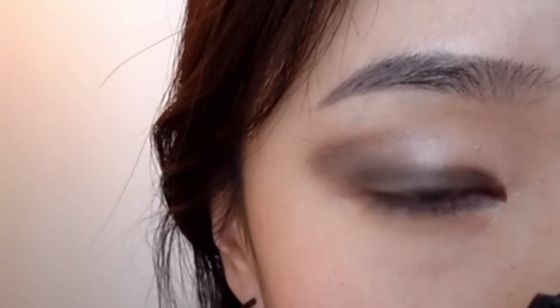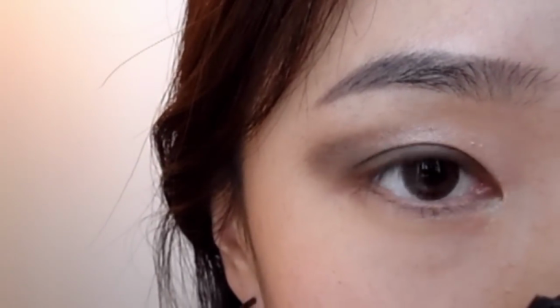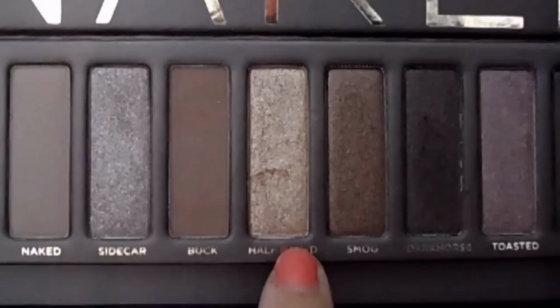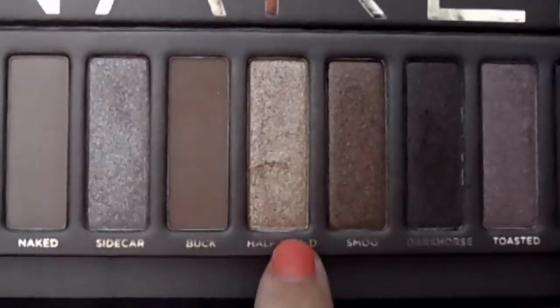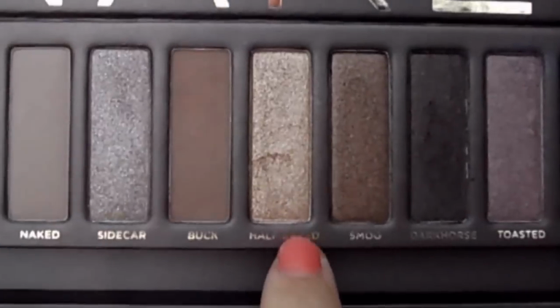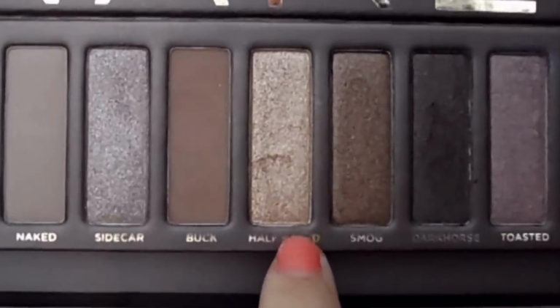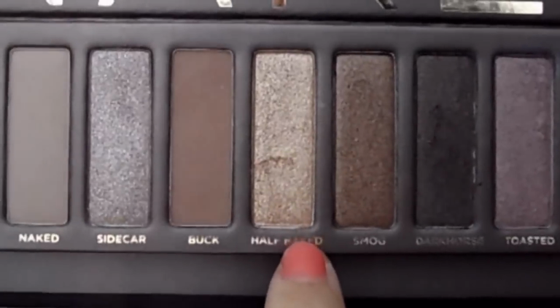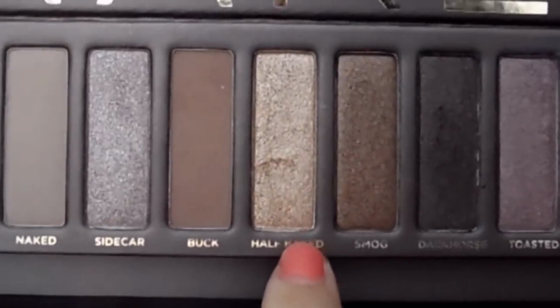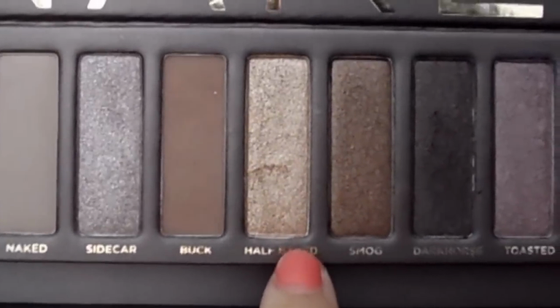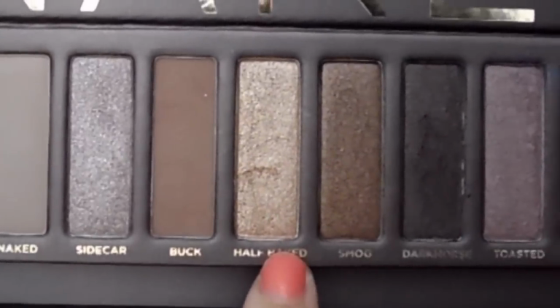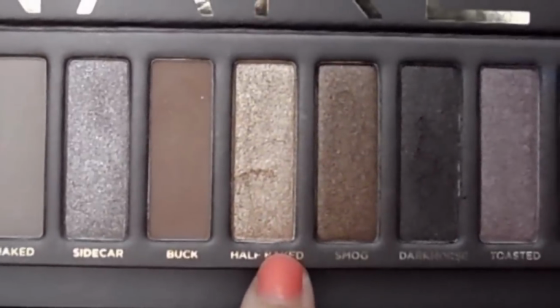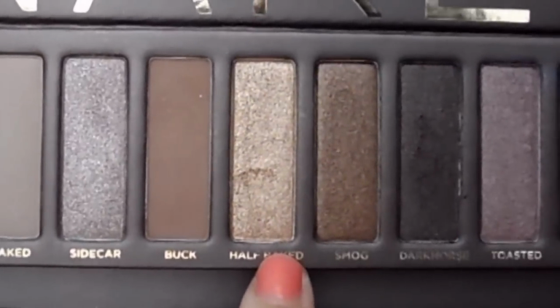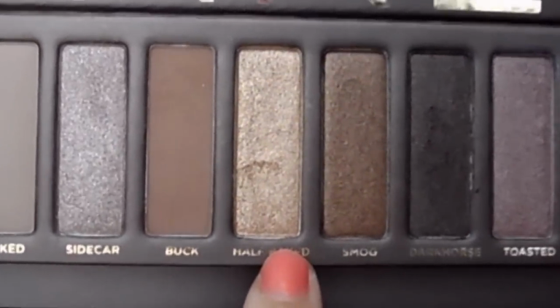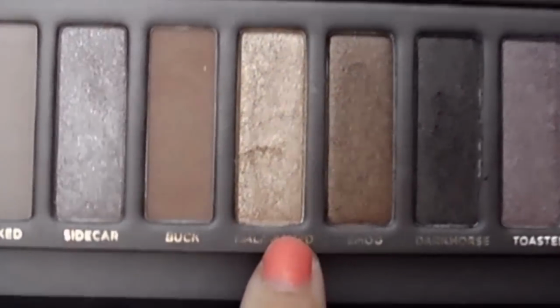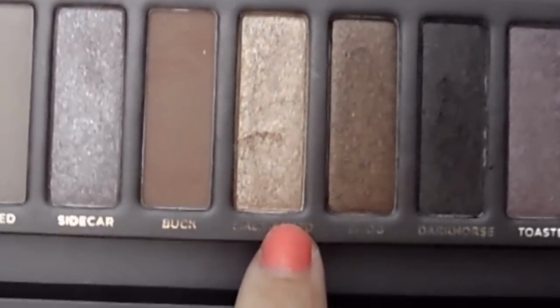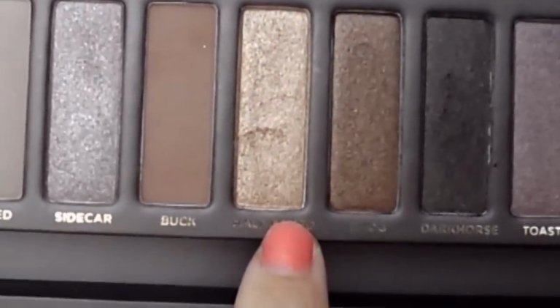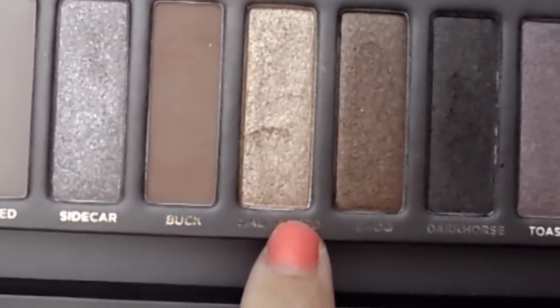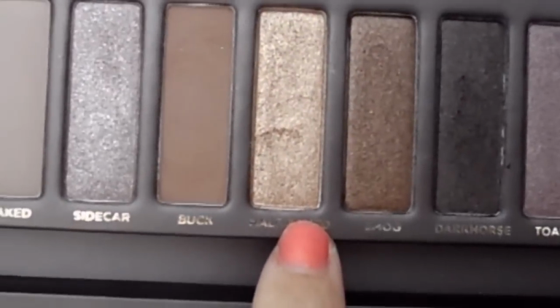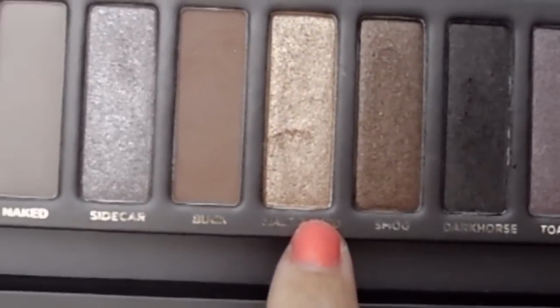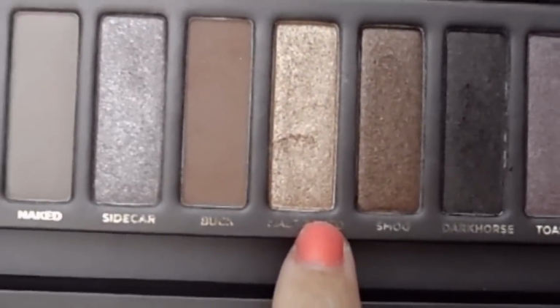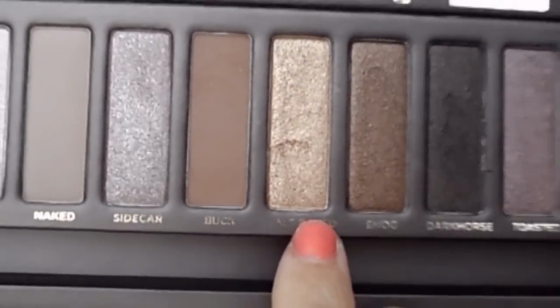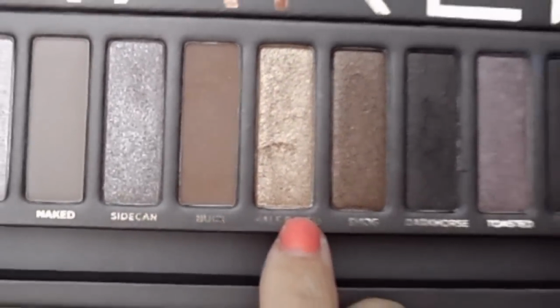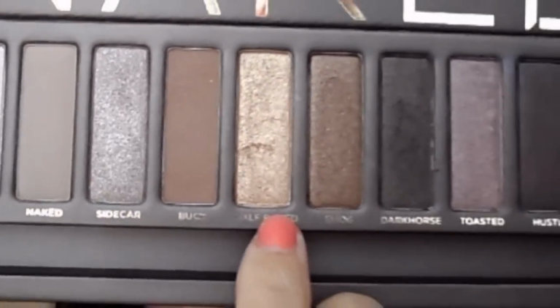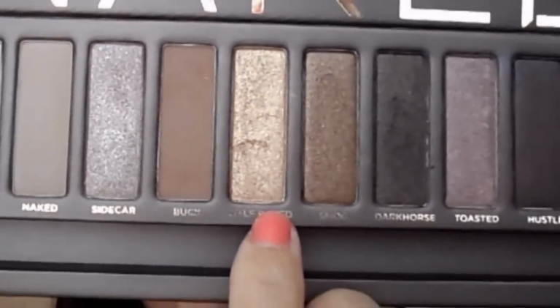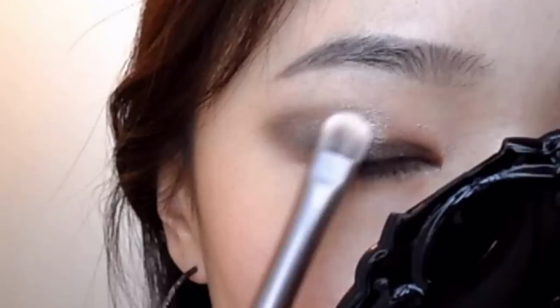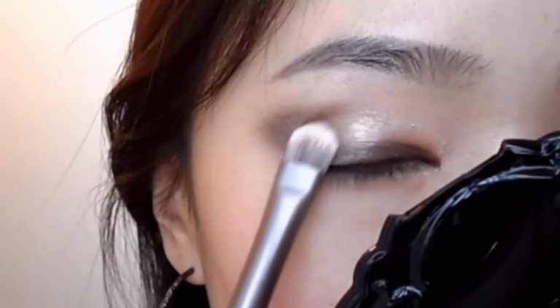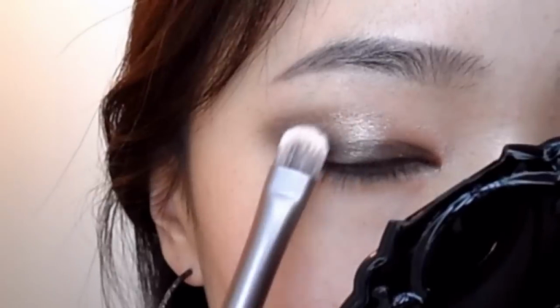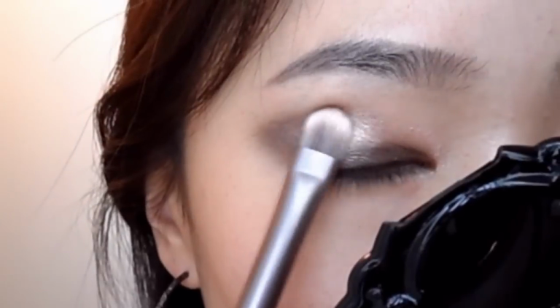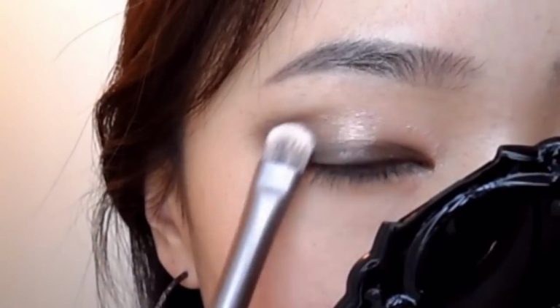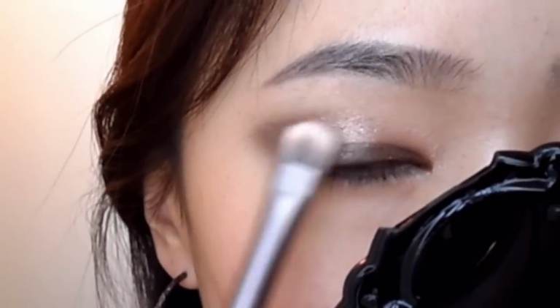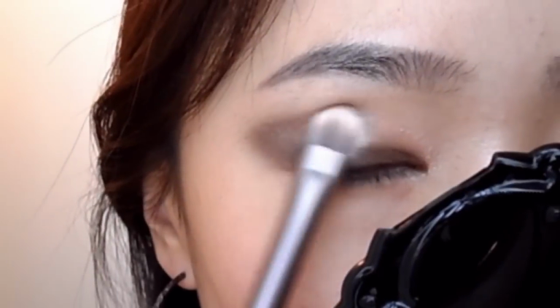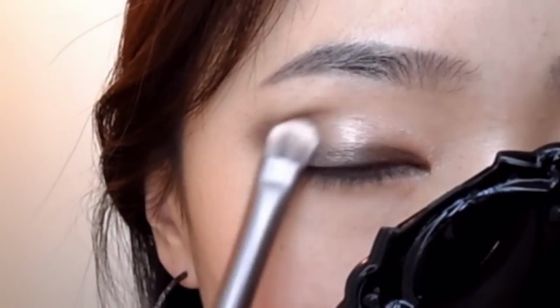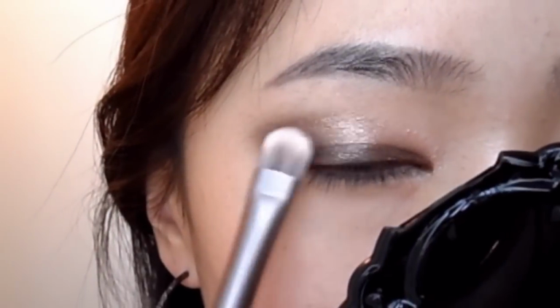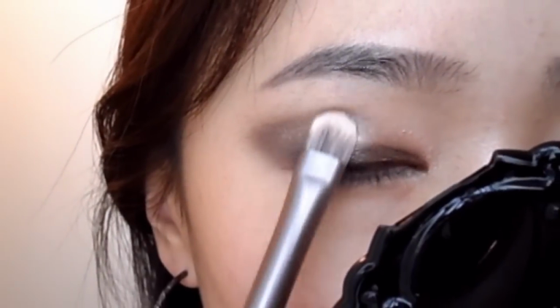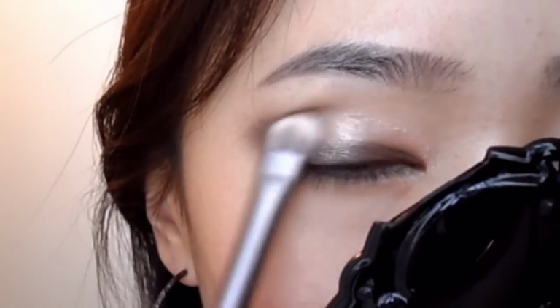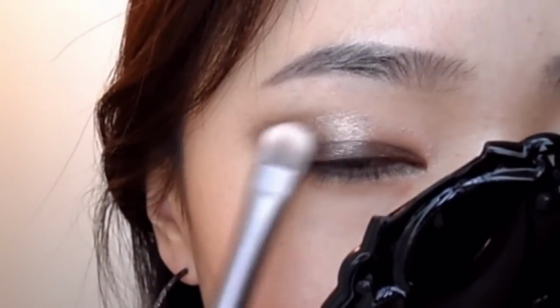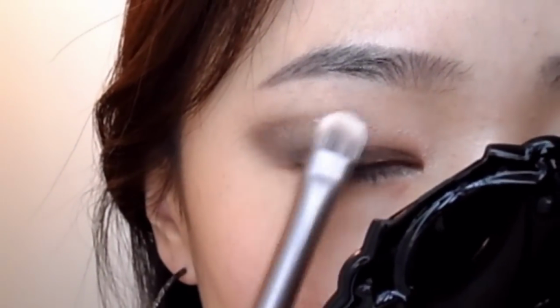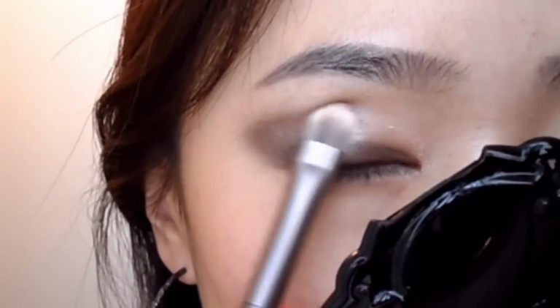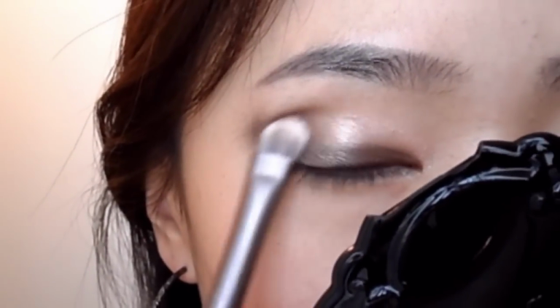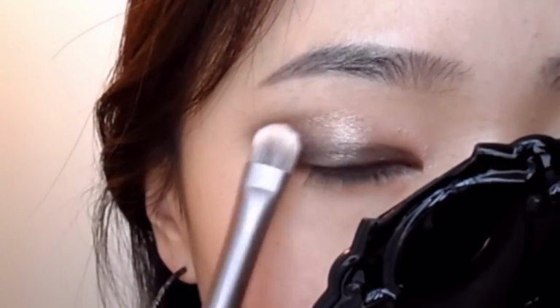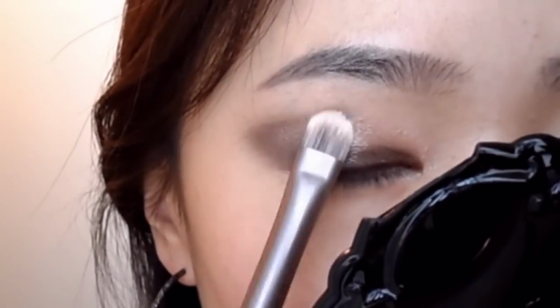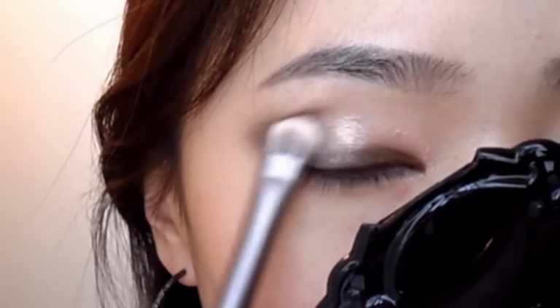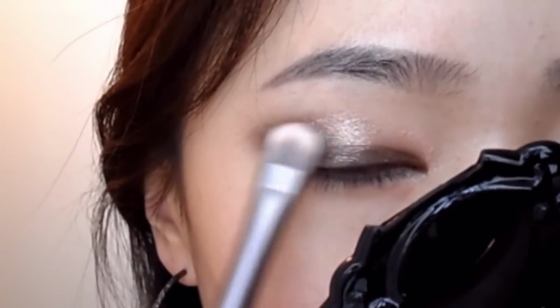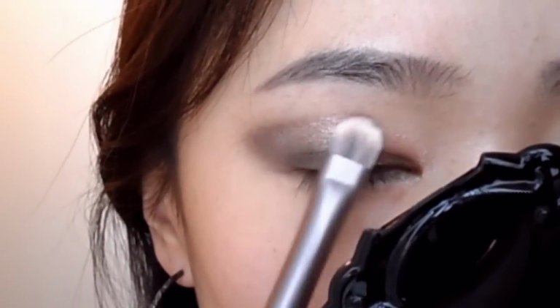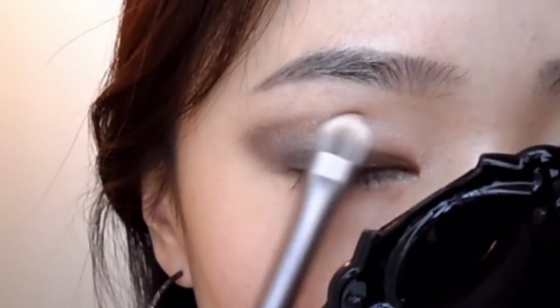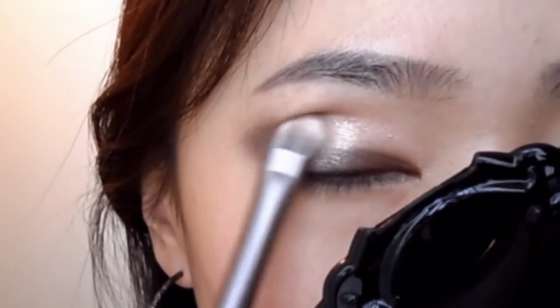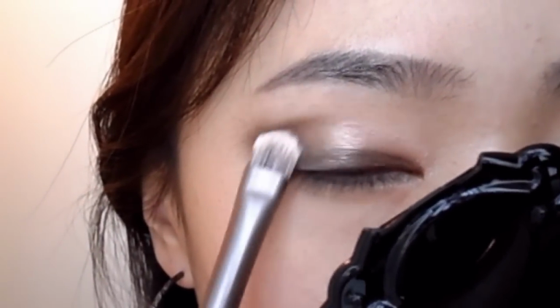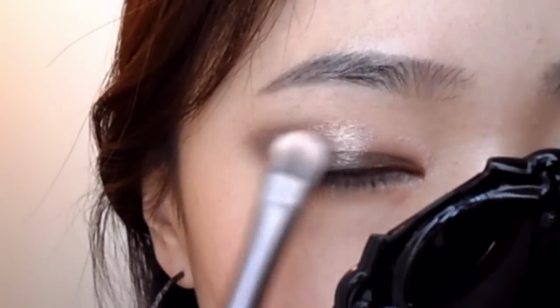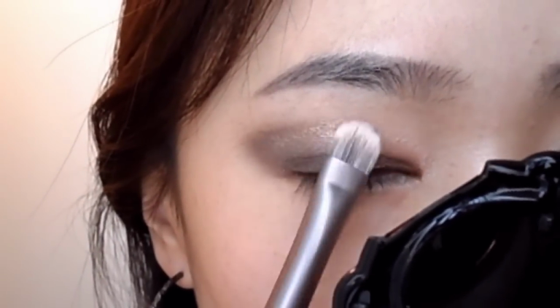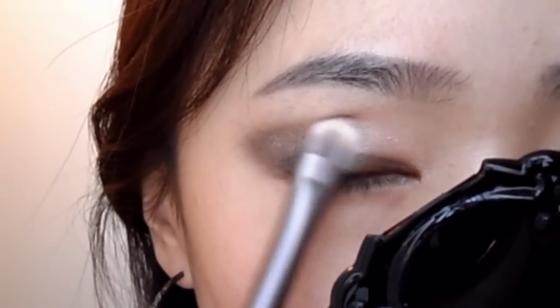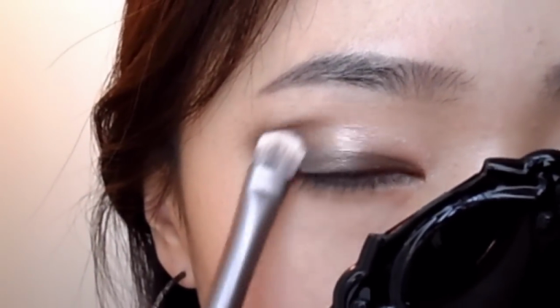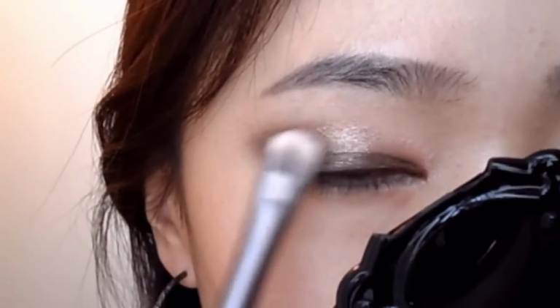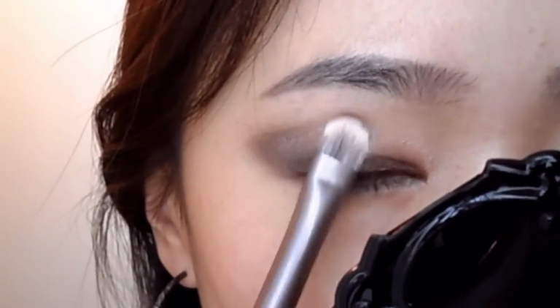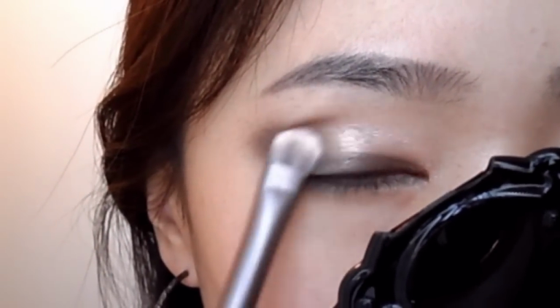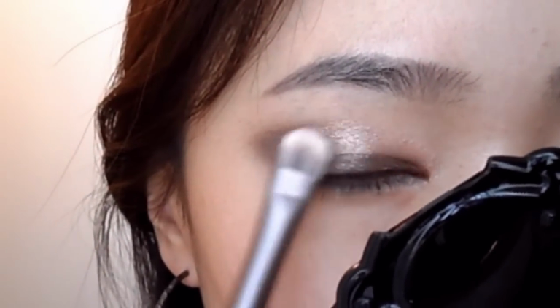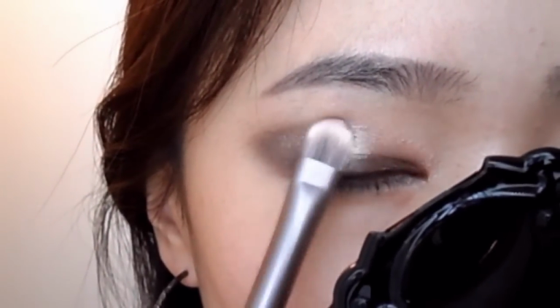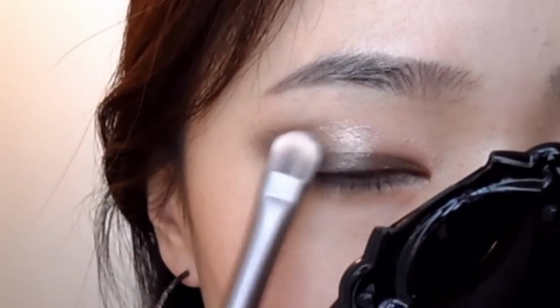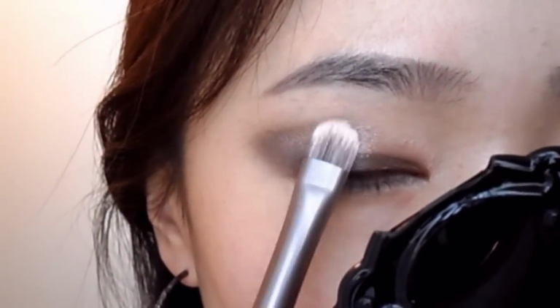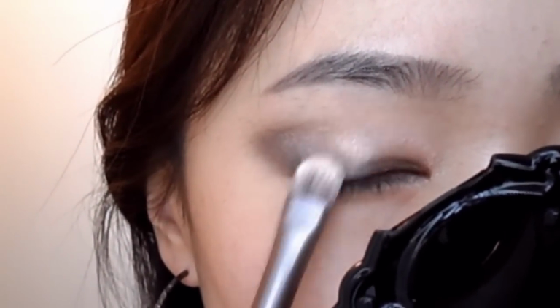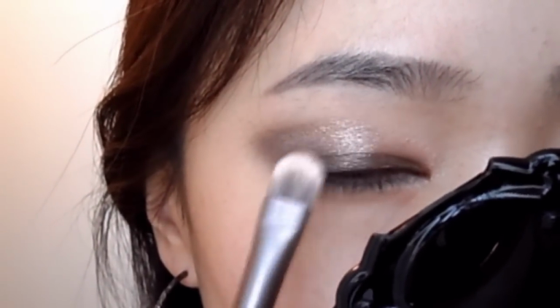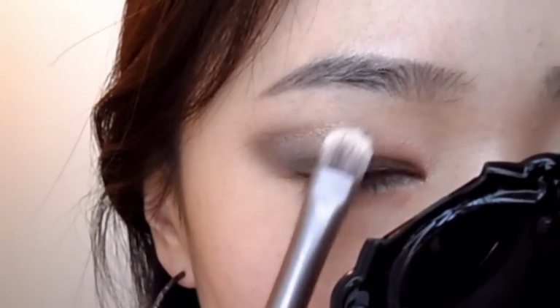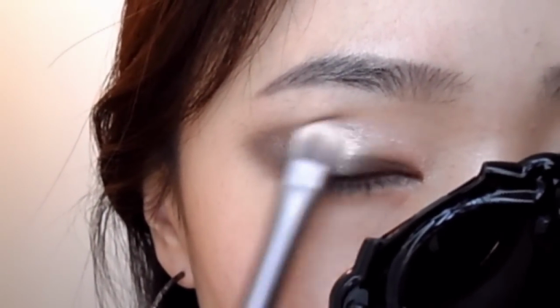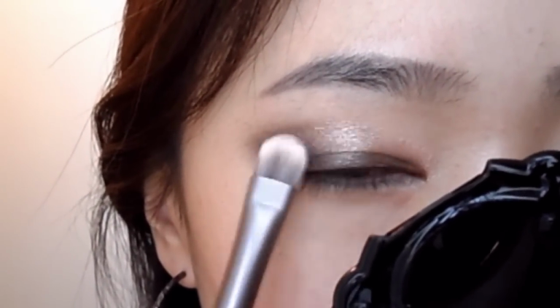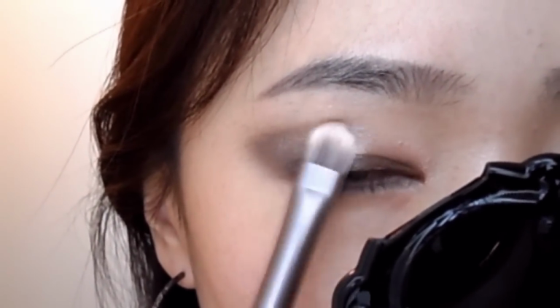Faked — I'm going to start from the middle of my lids and kind of blend it towards the outer third.